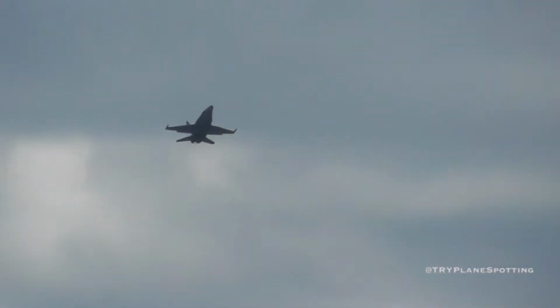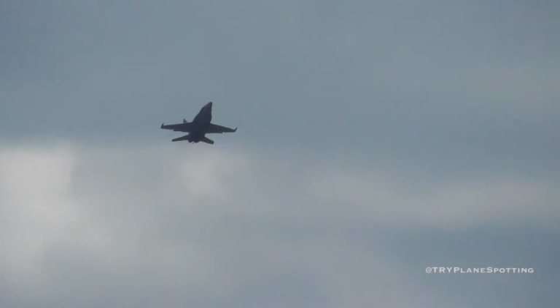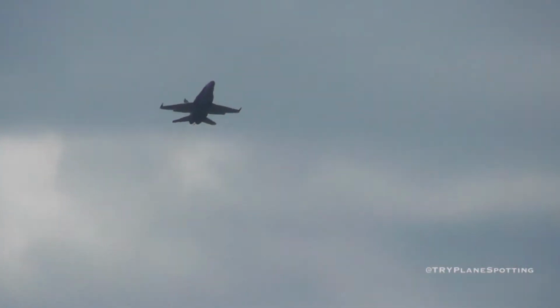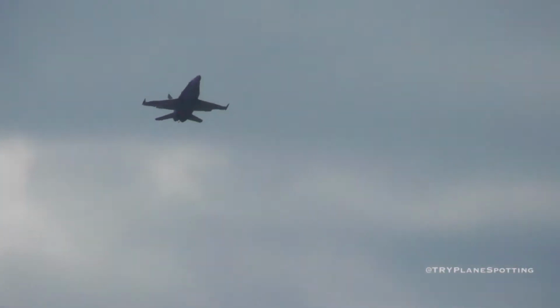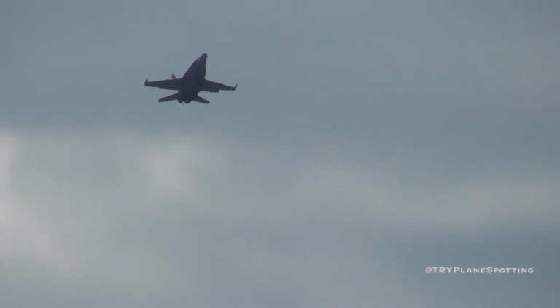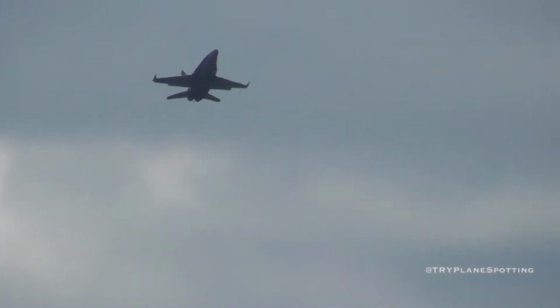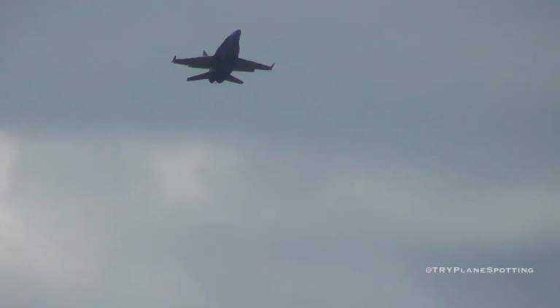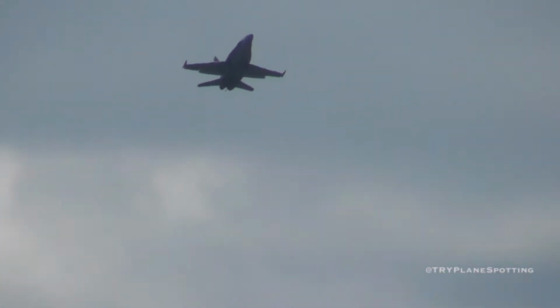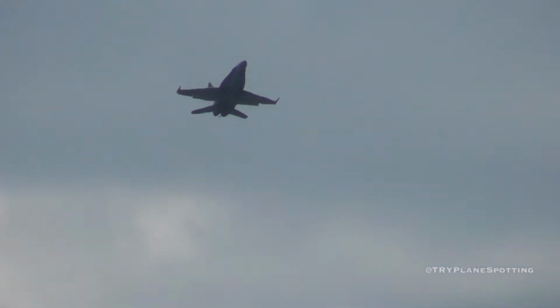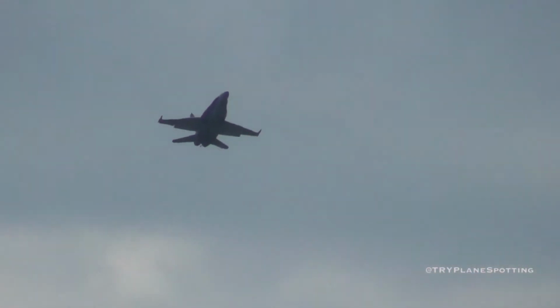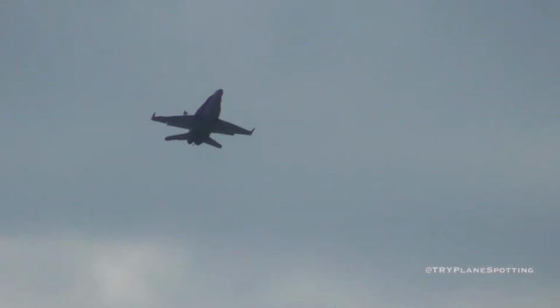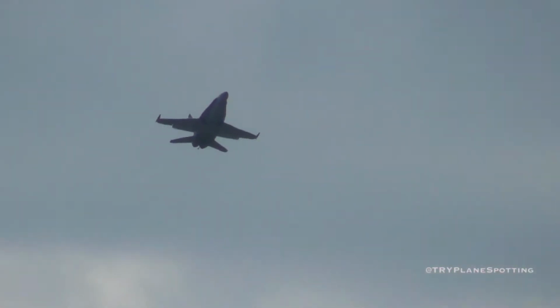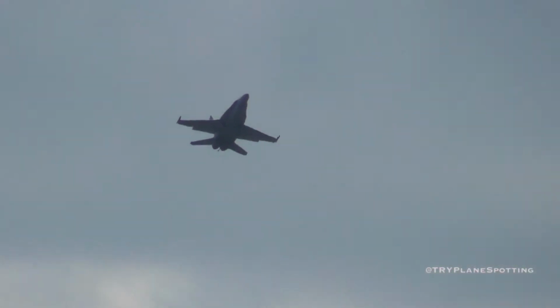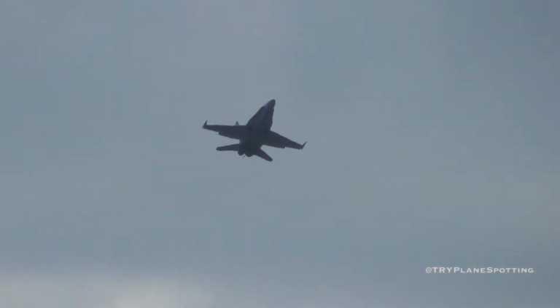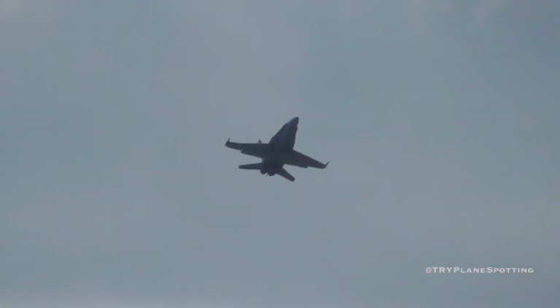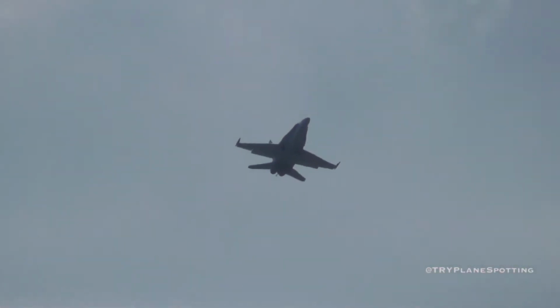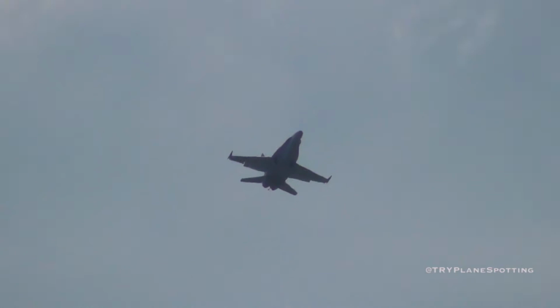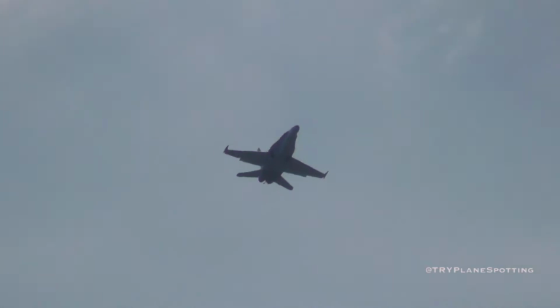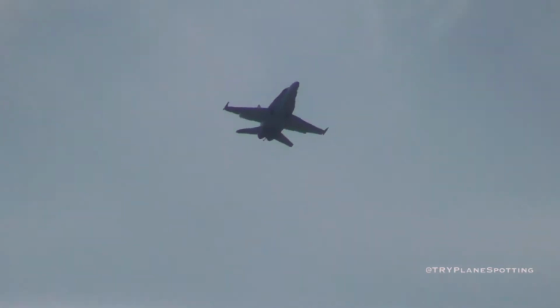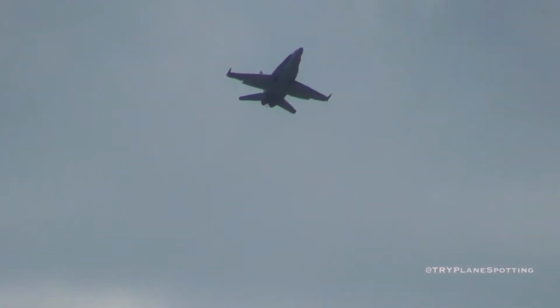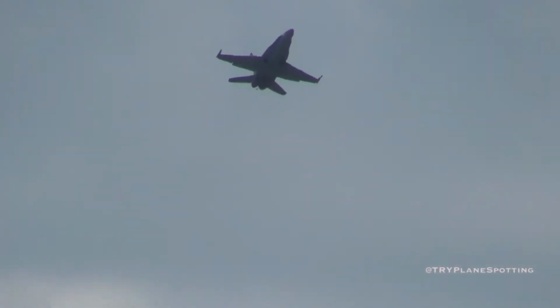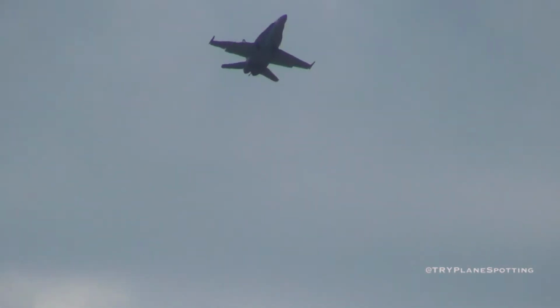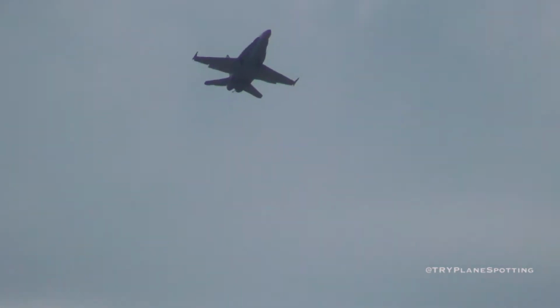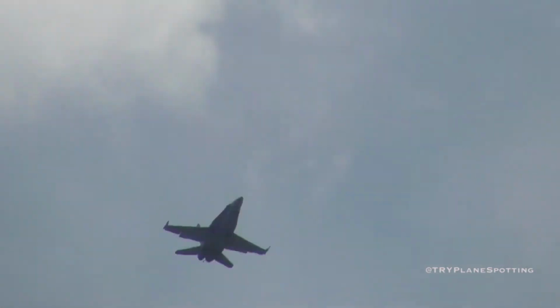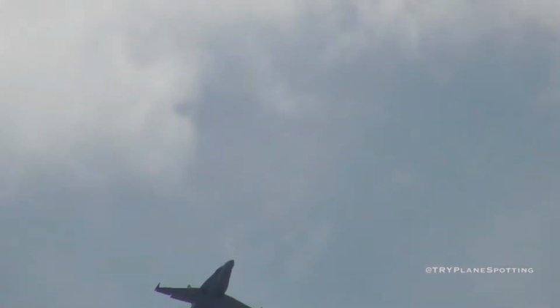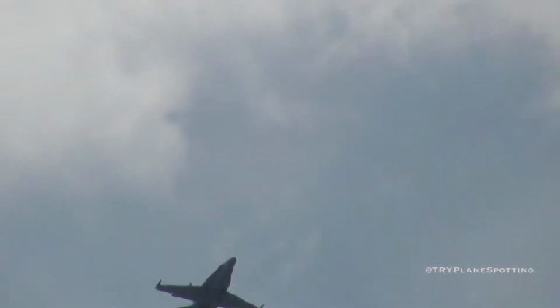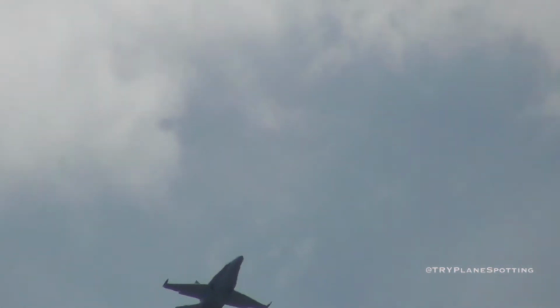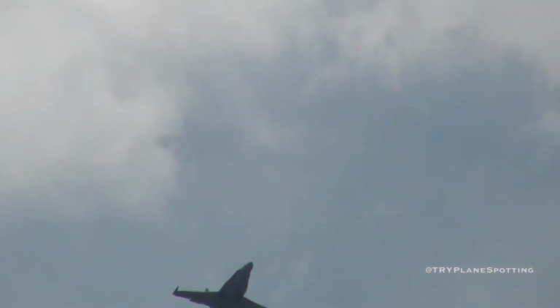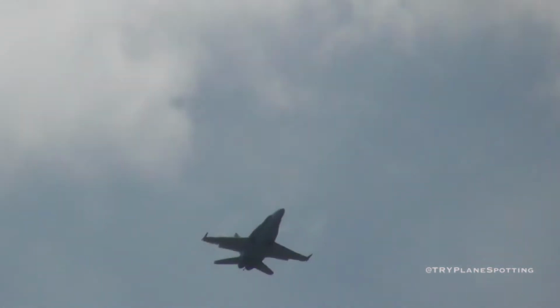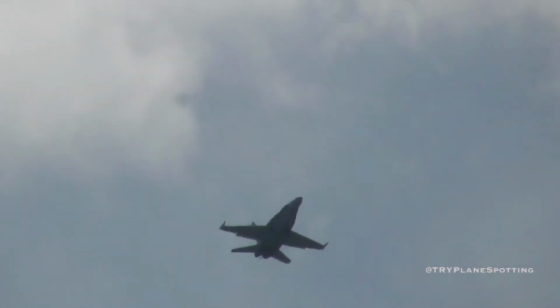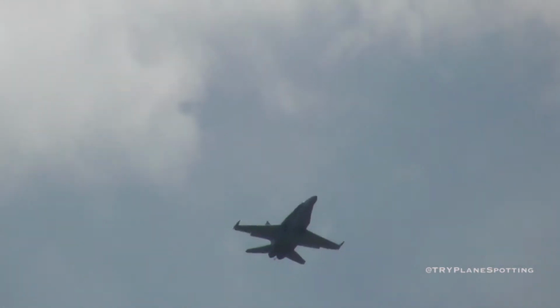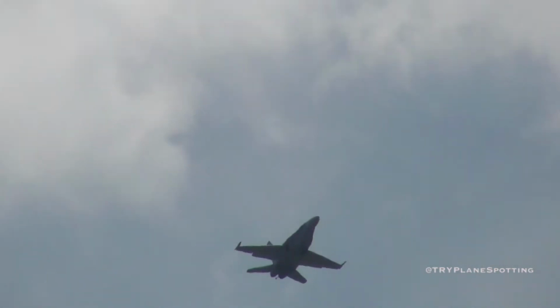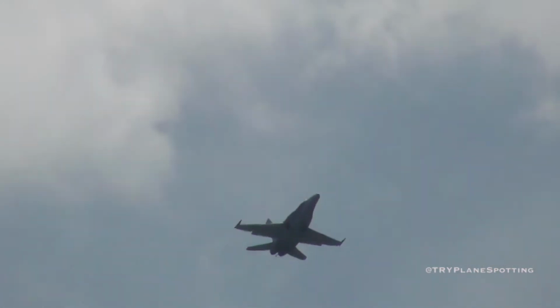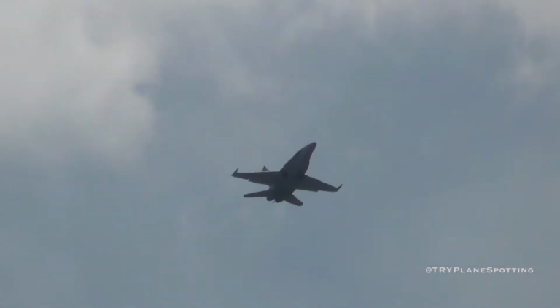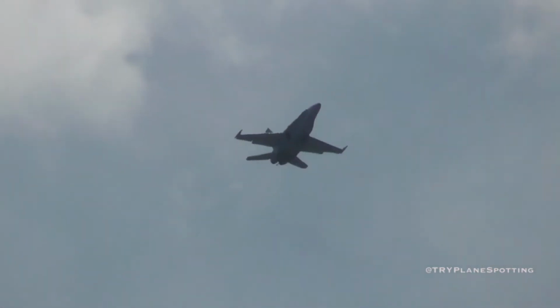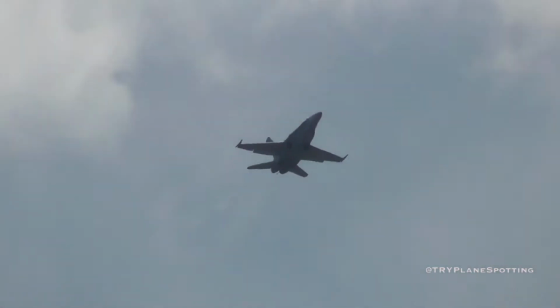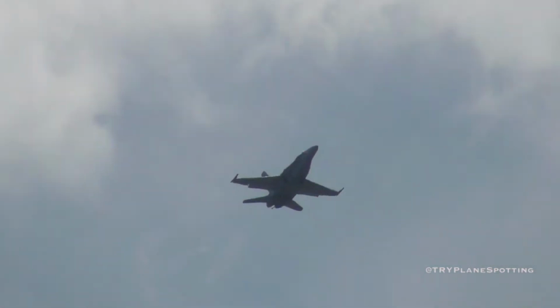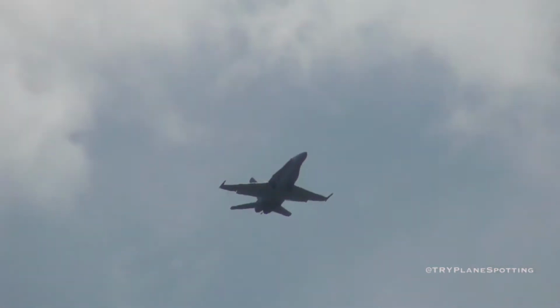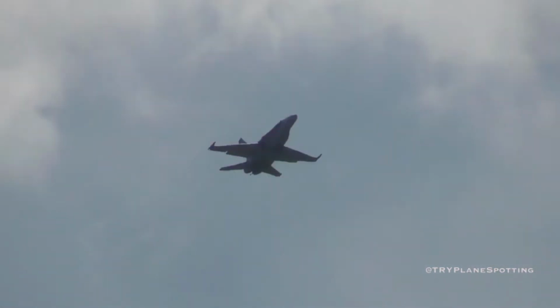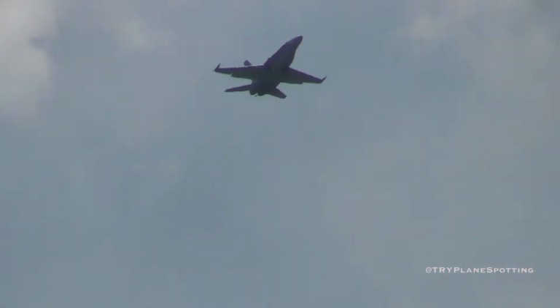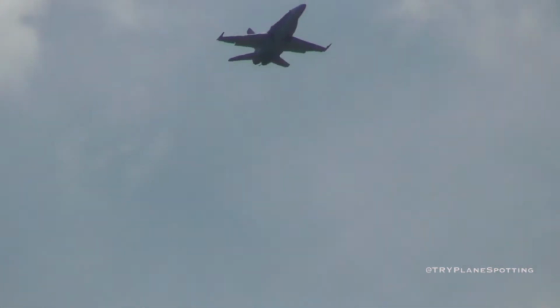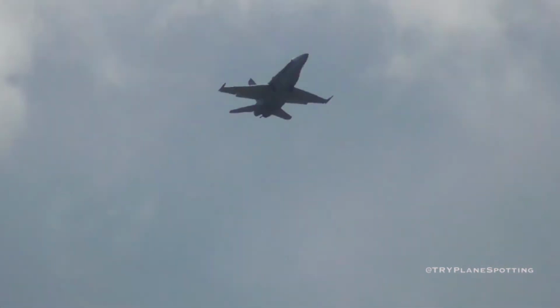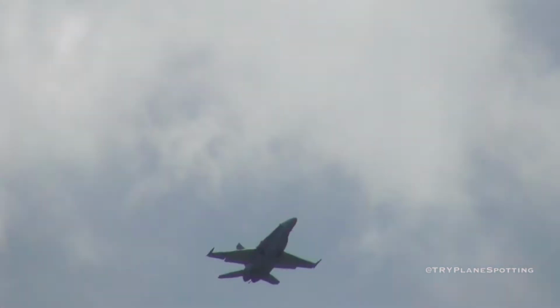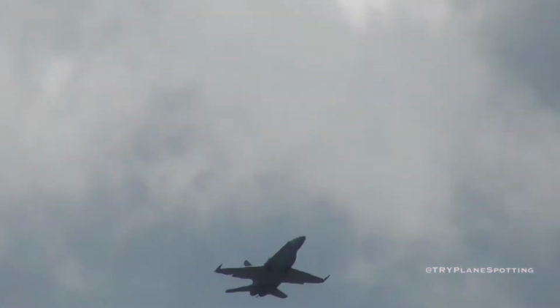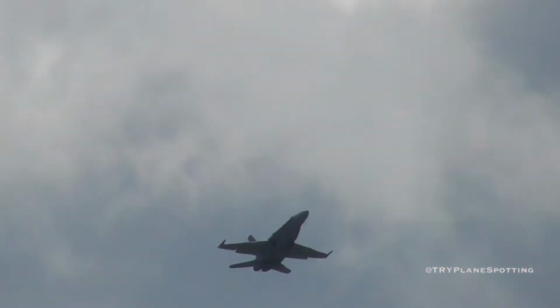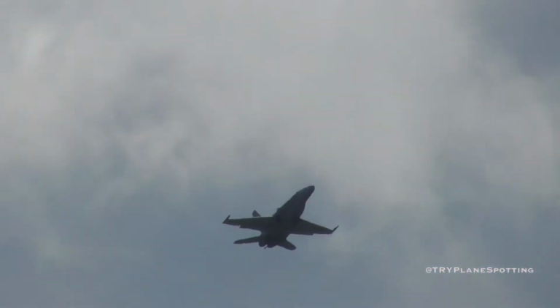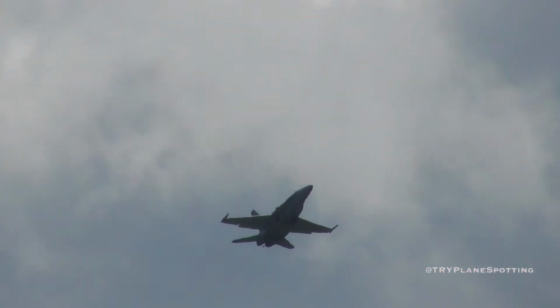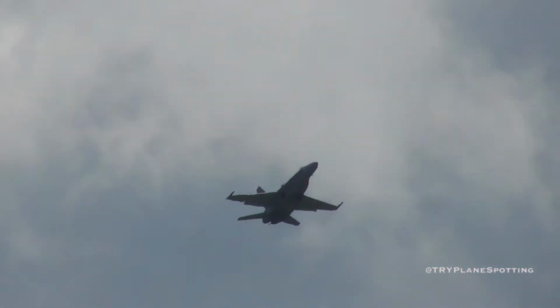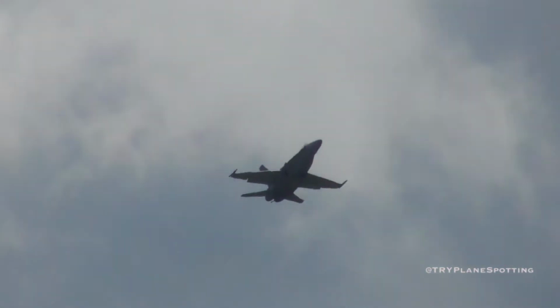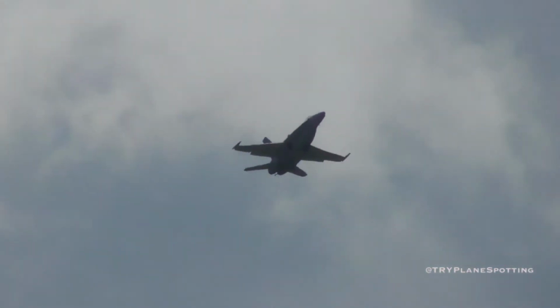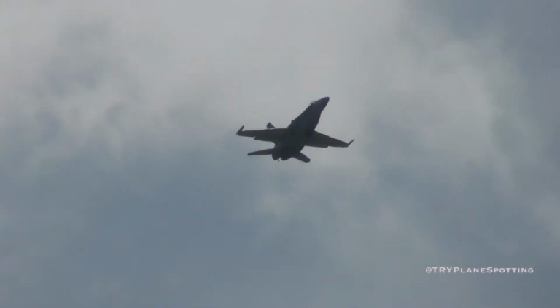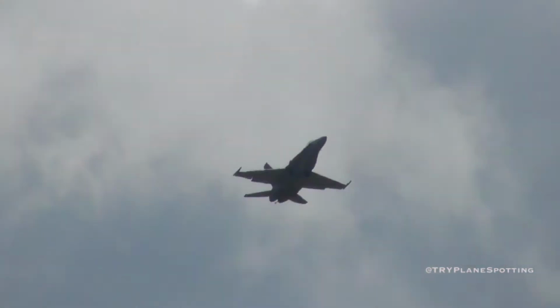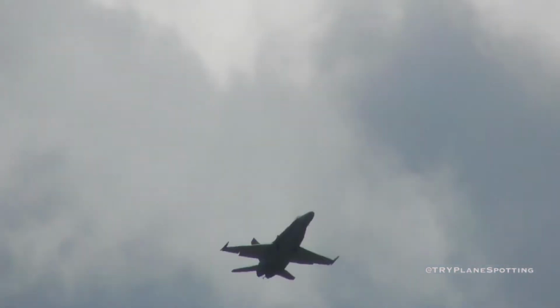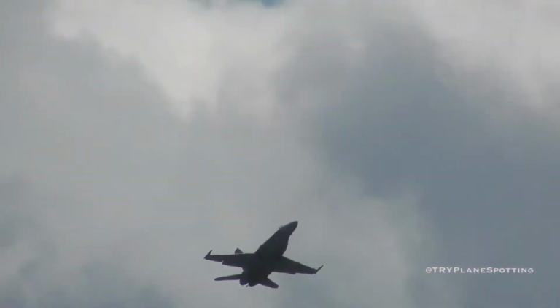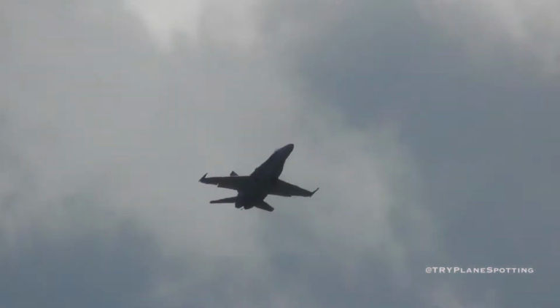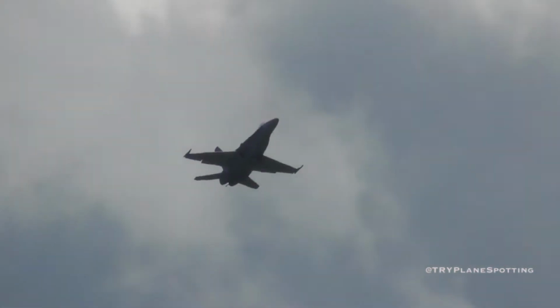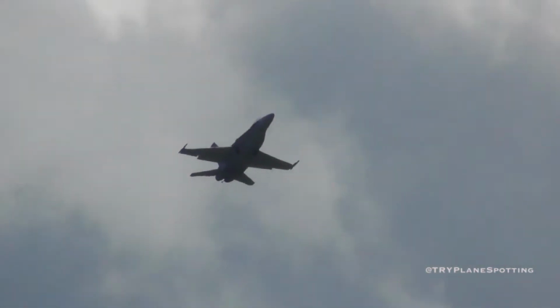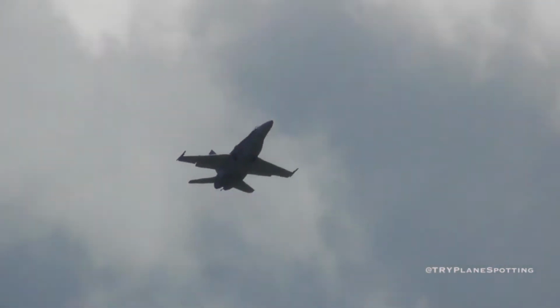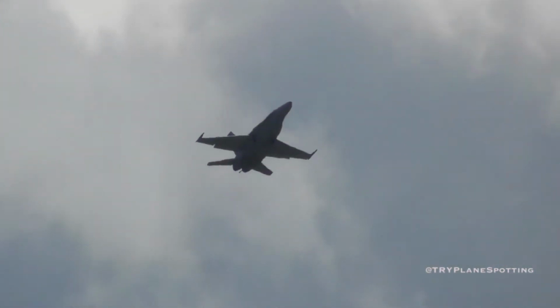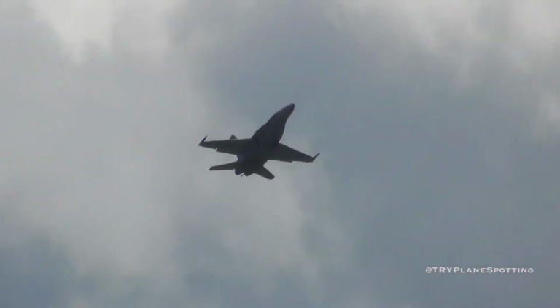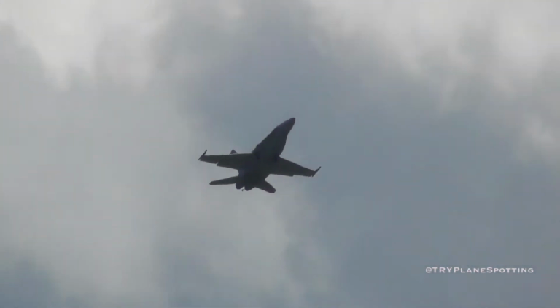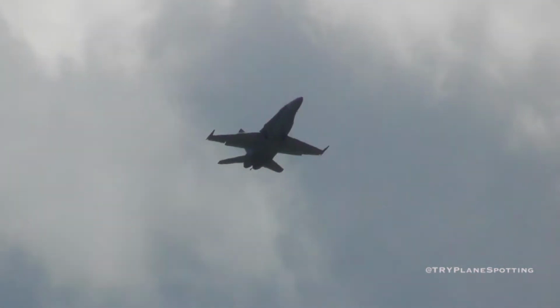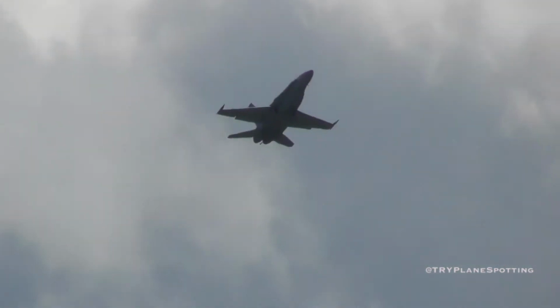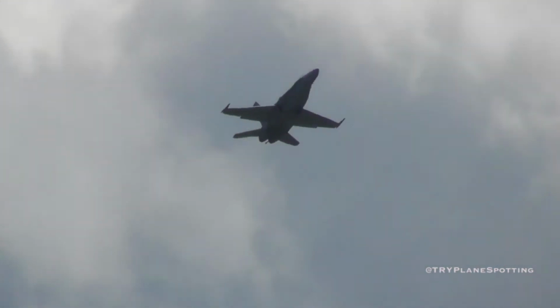And now, approaching from the left in the high alpha, or slow speed, configuration.